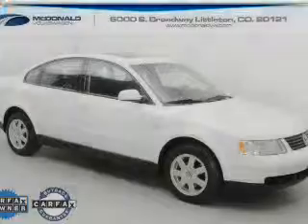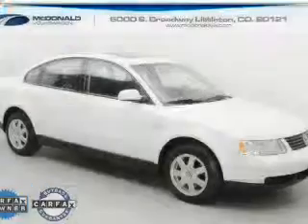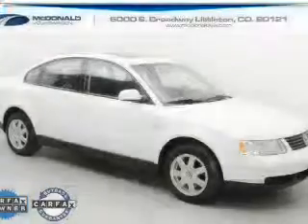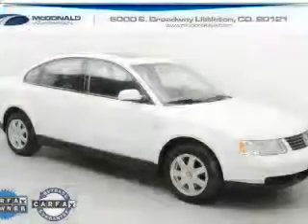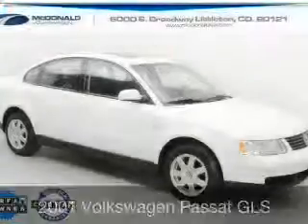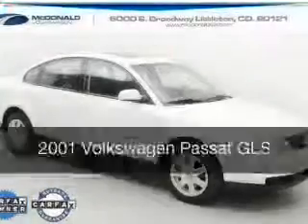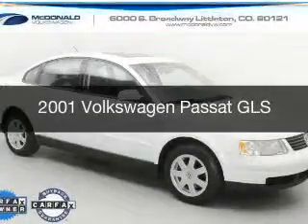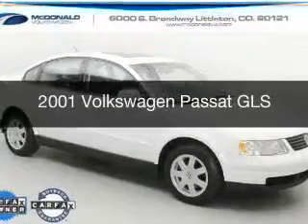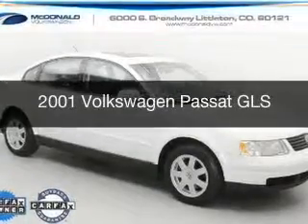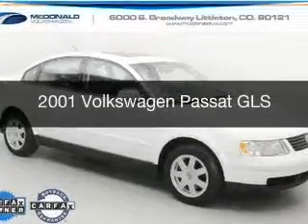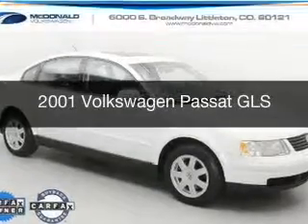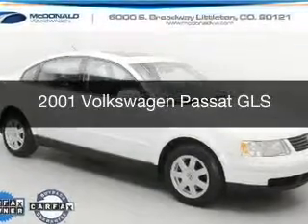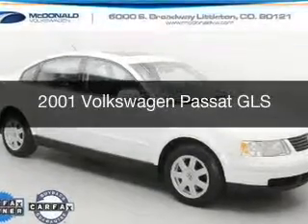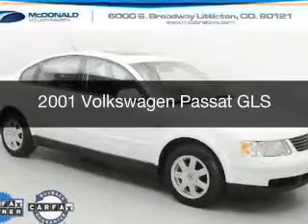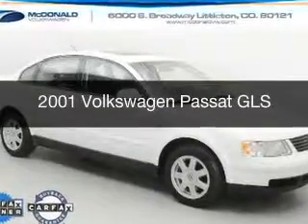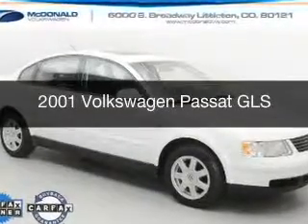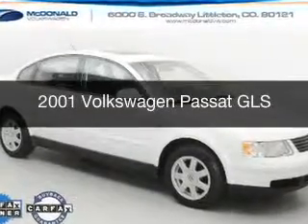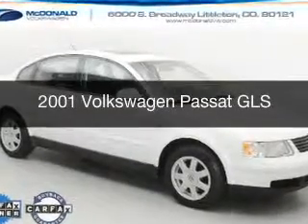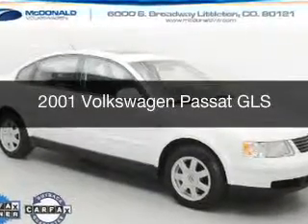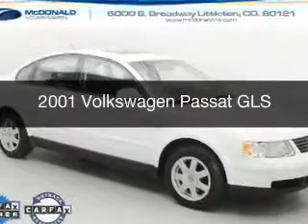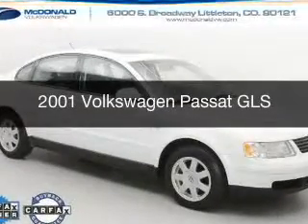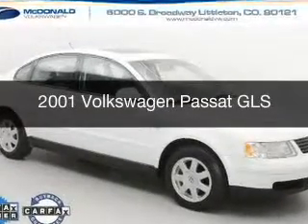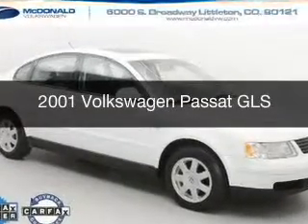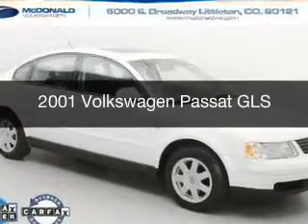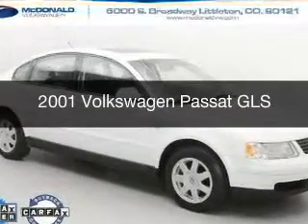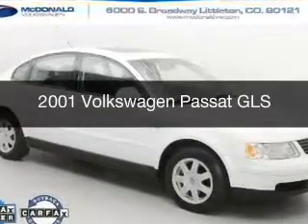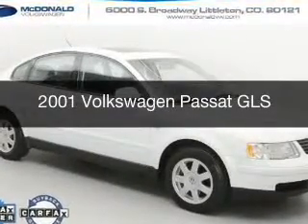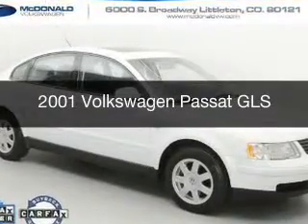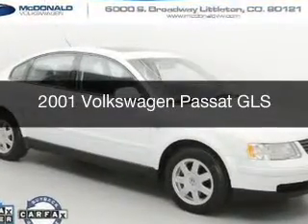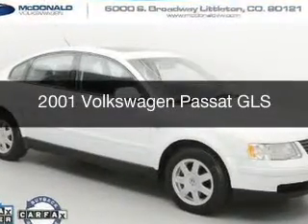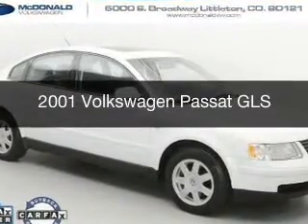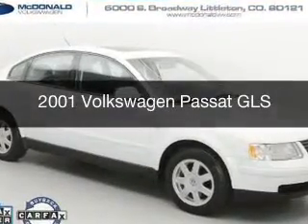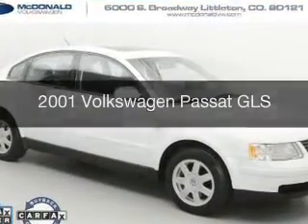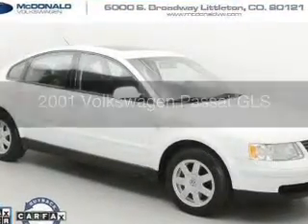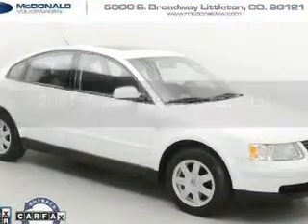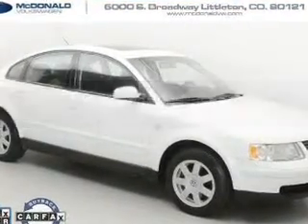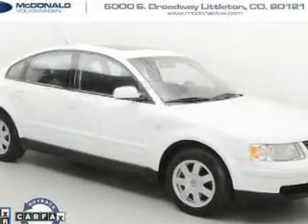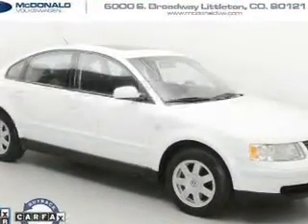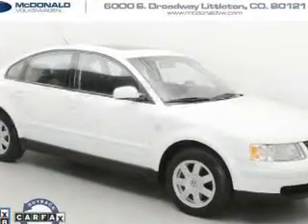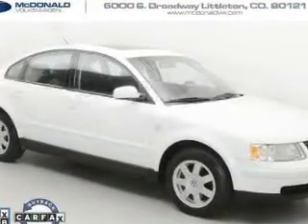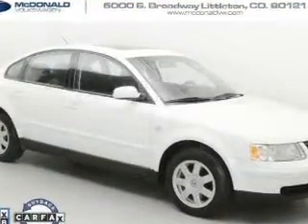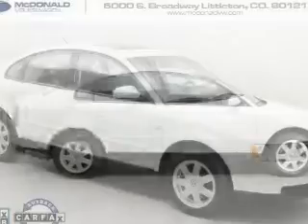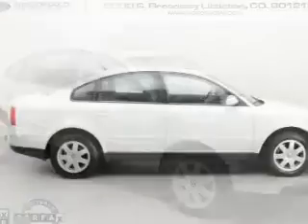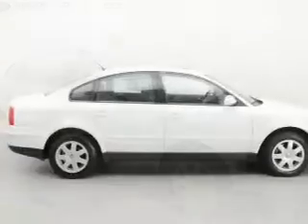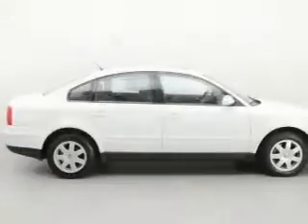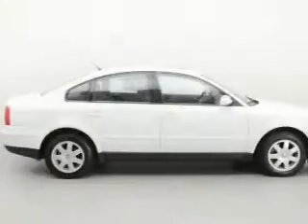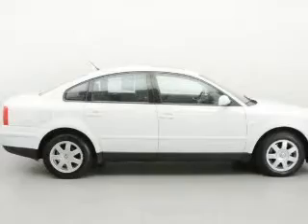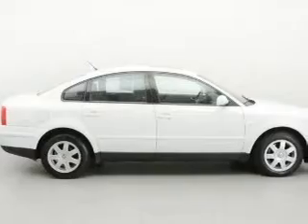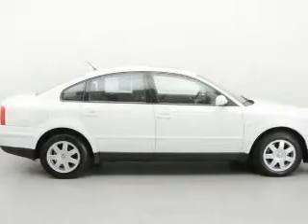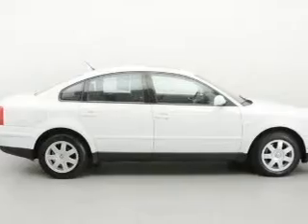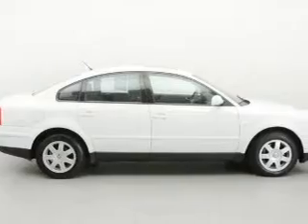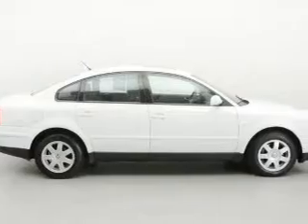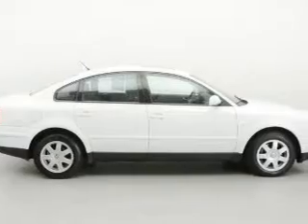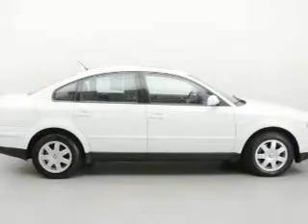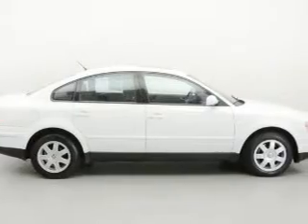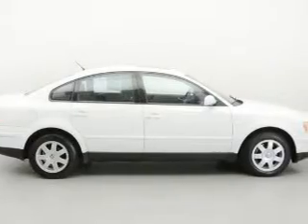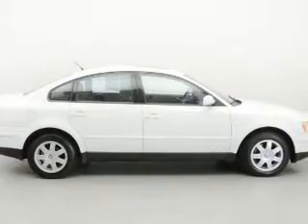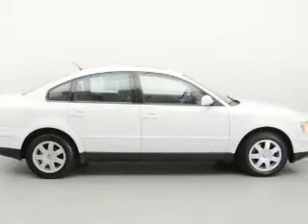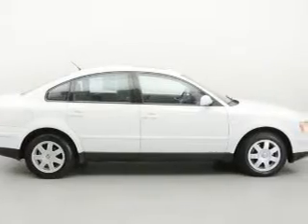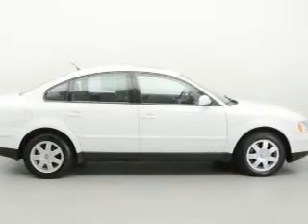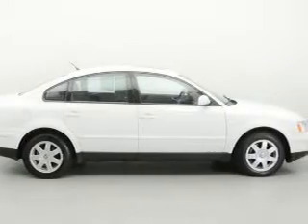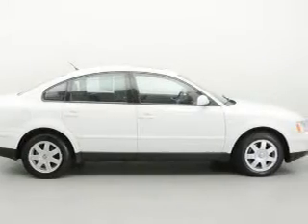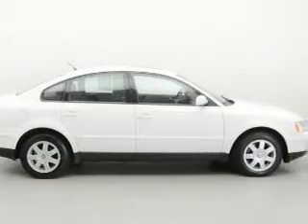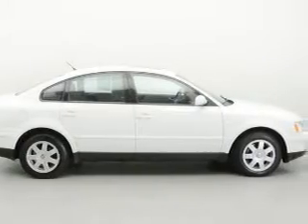This is a used 2001 Volkswagen Passat, powered by front-wheel drive, six-cylinder engine.